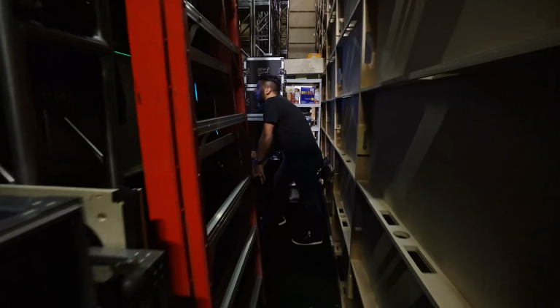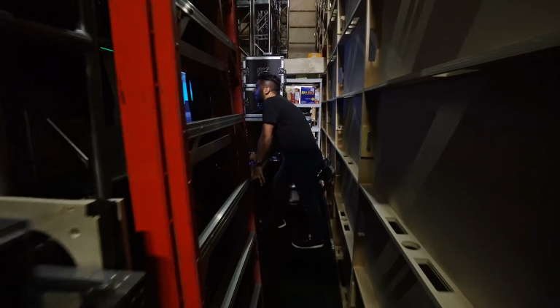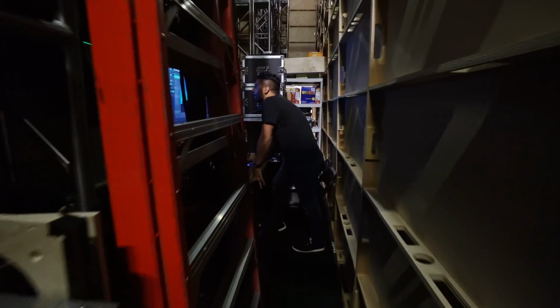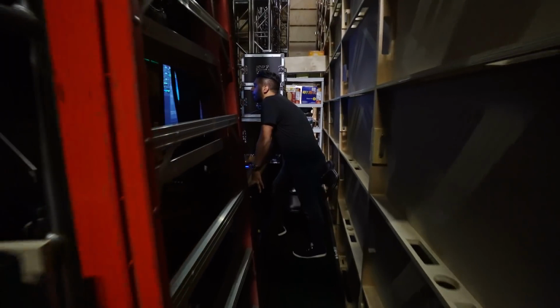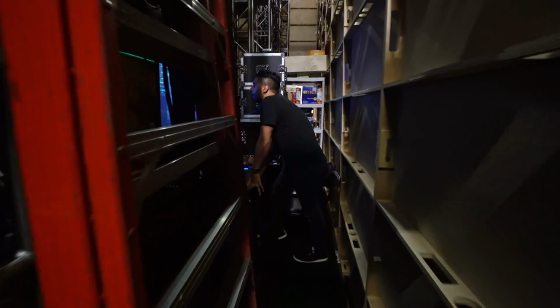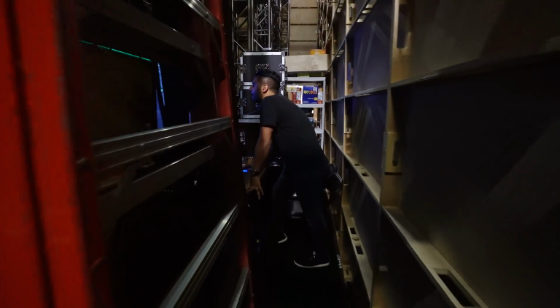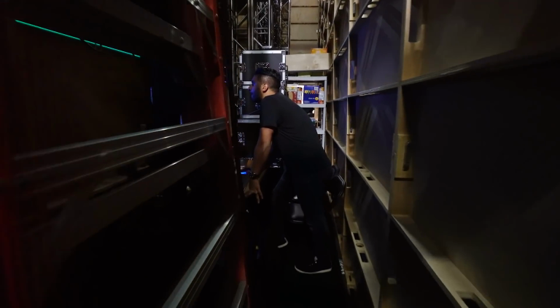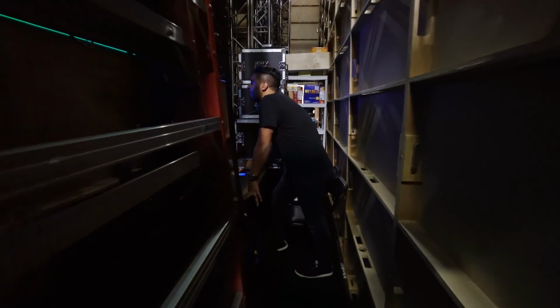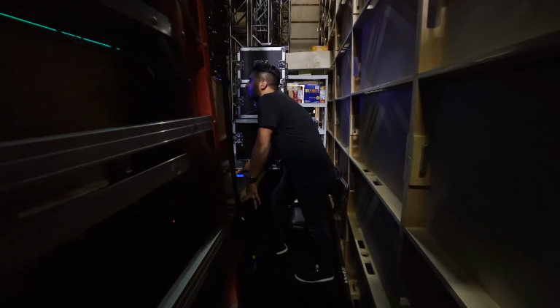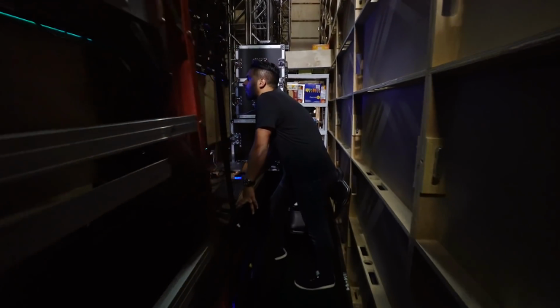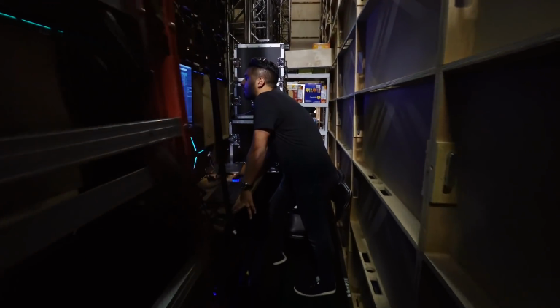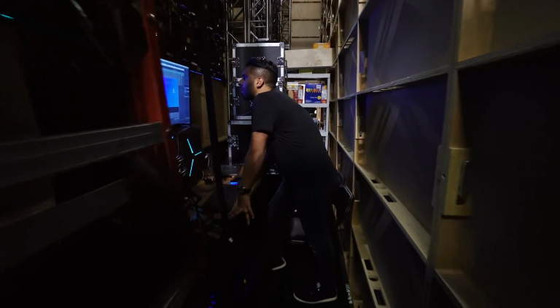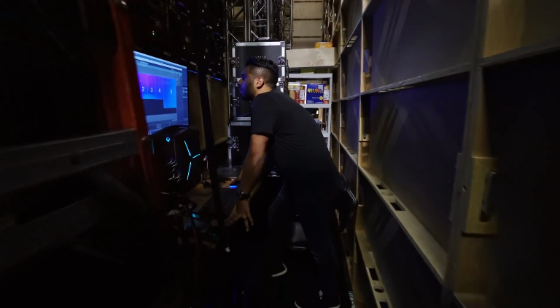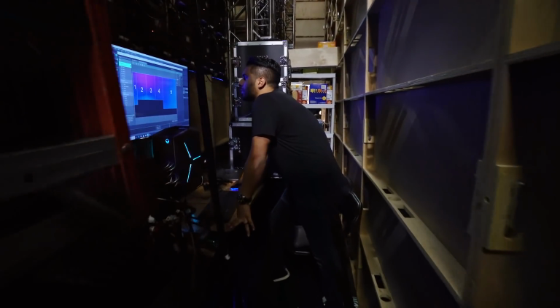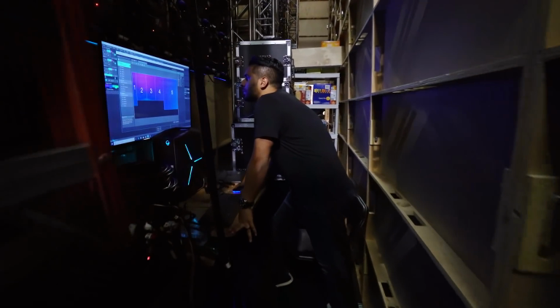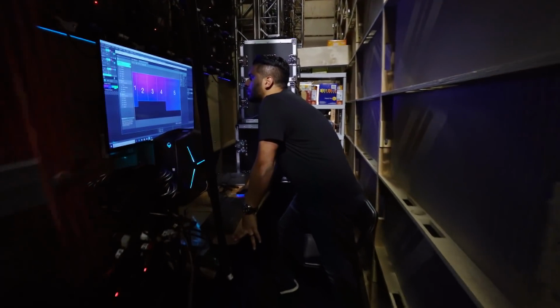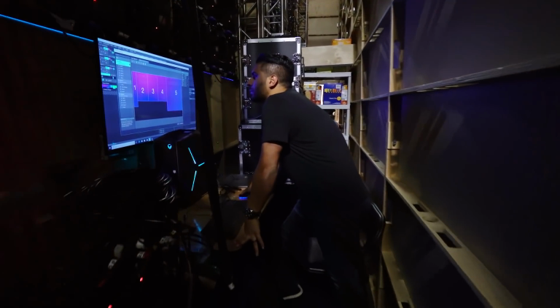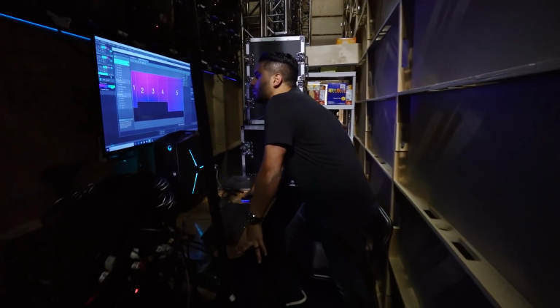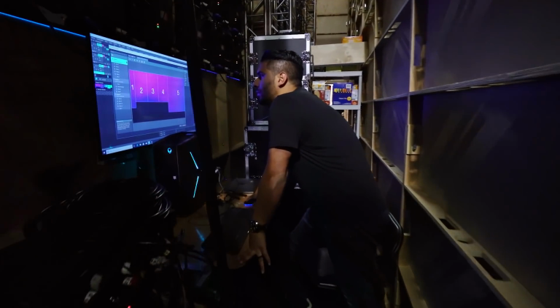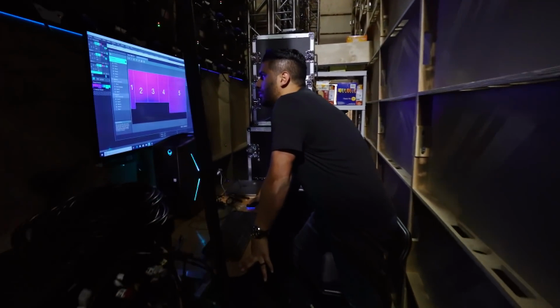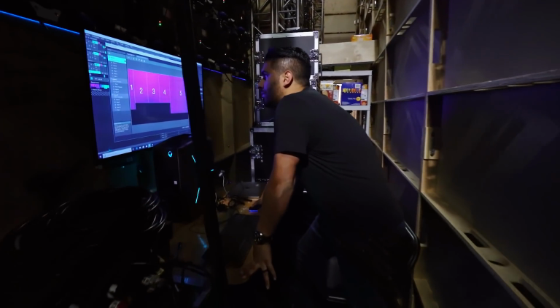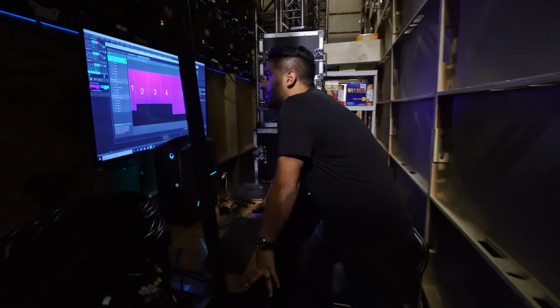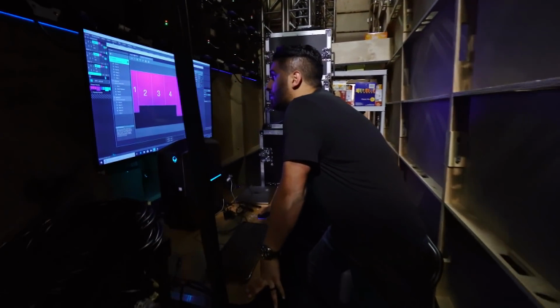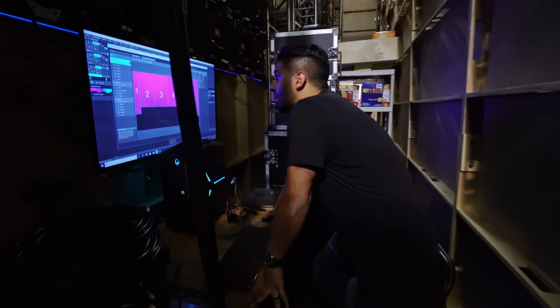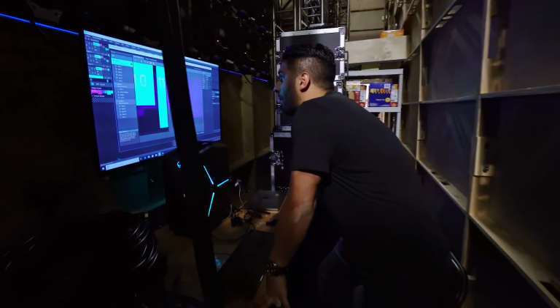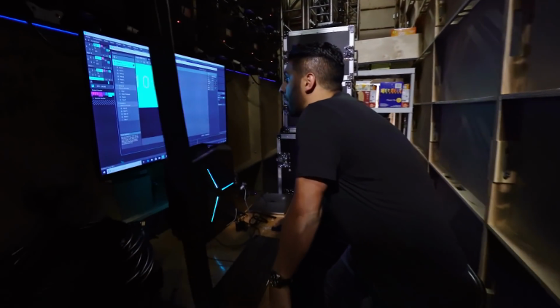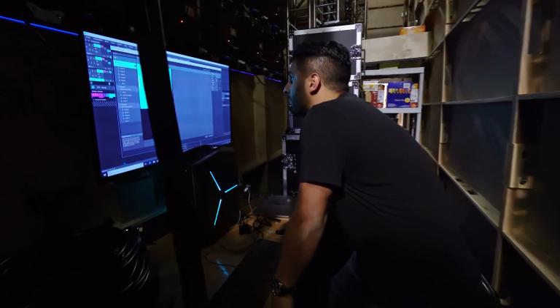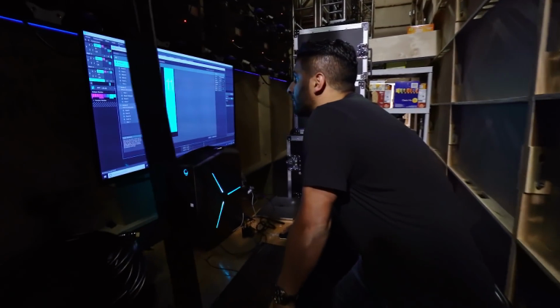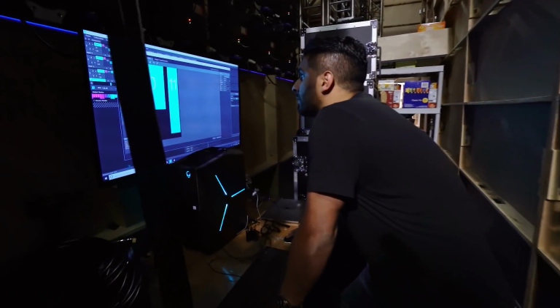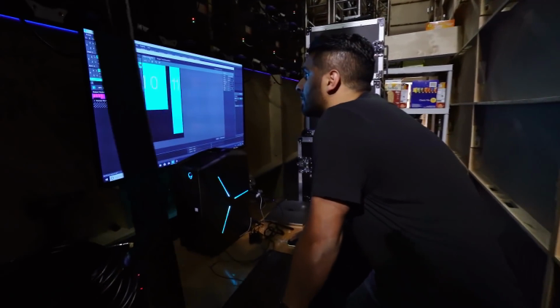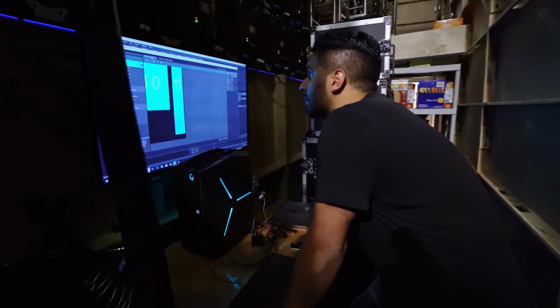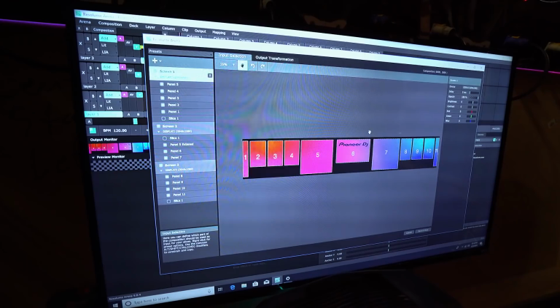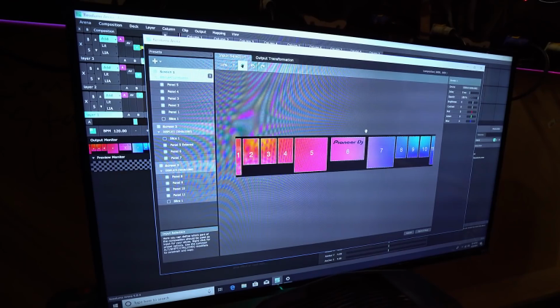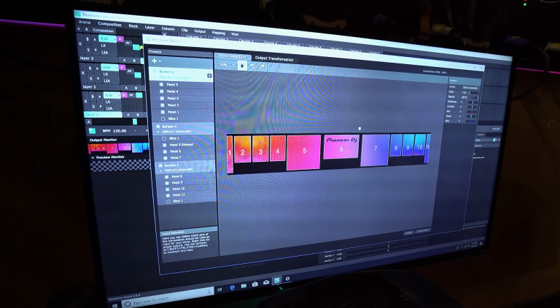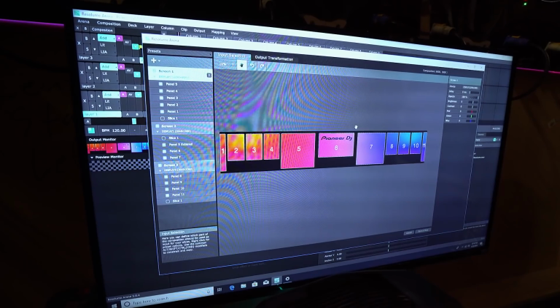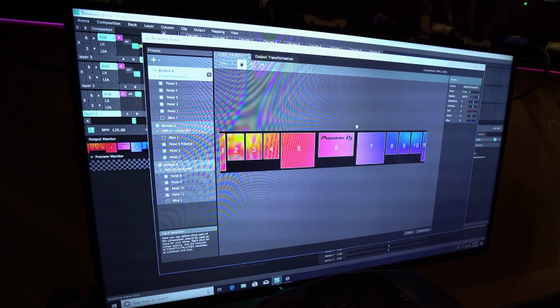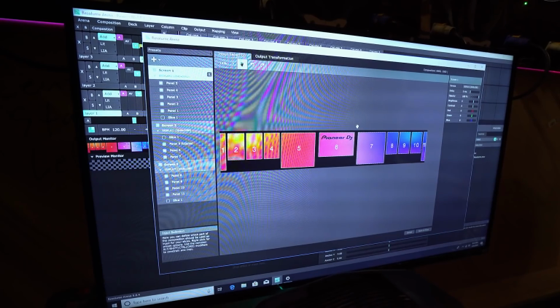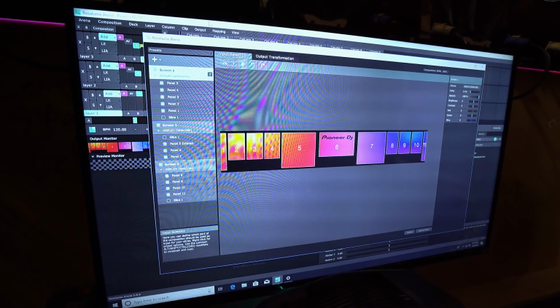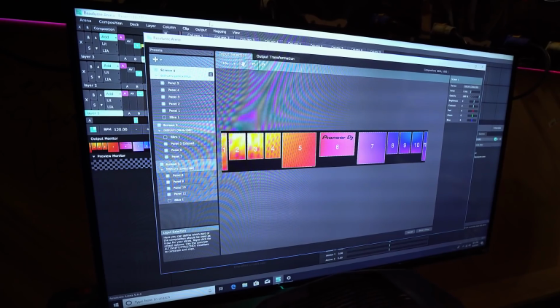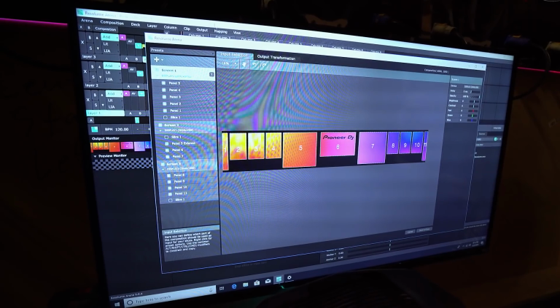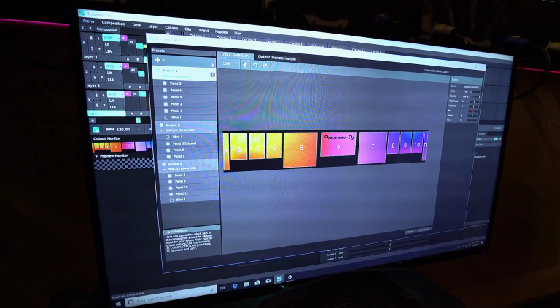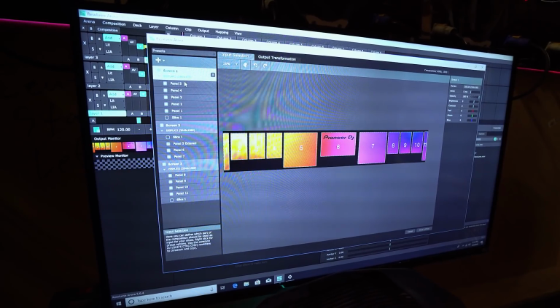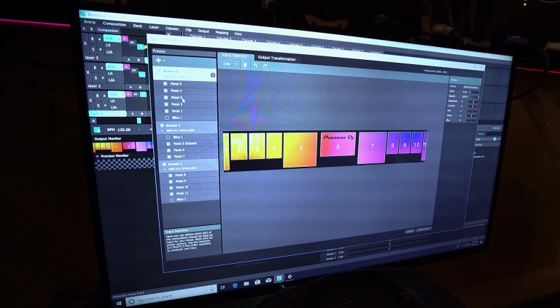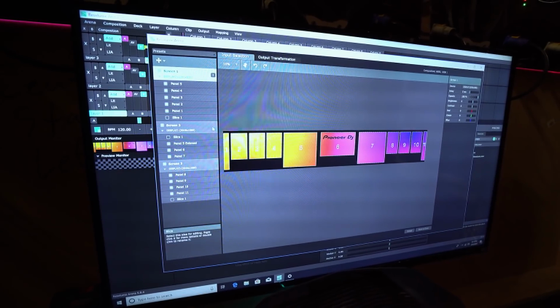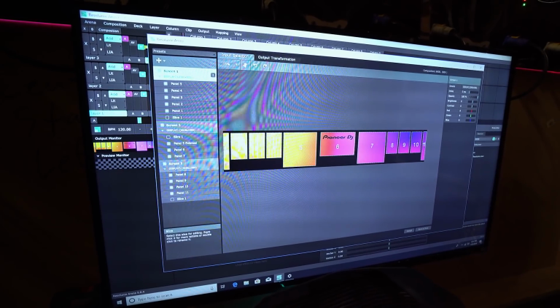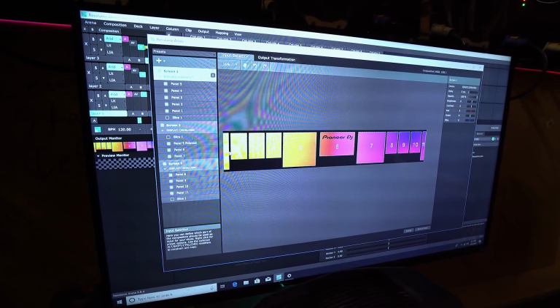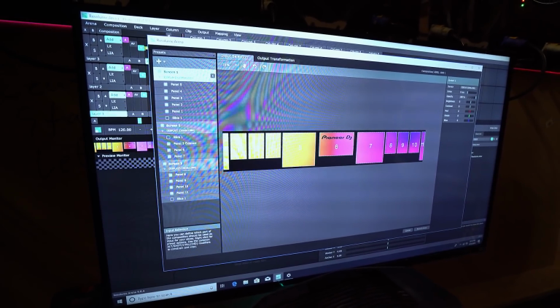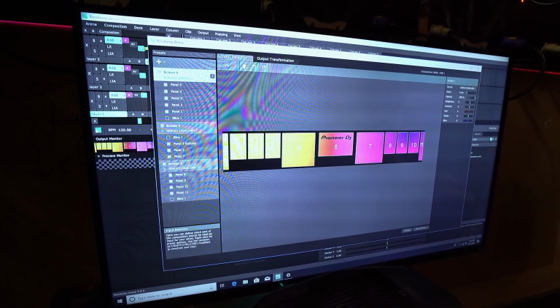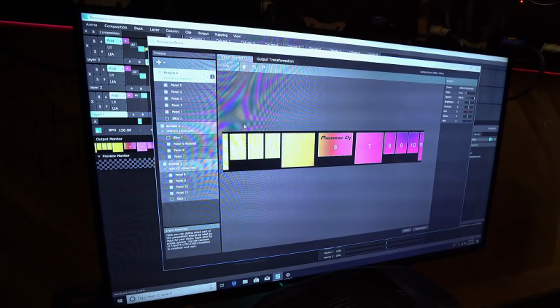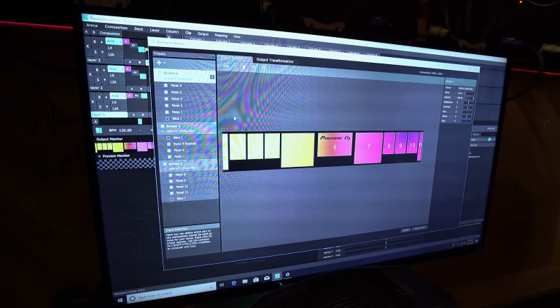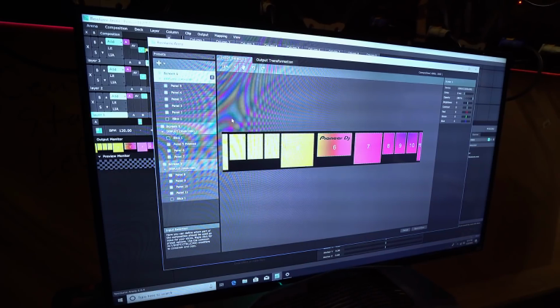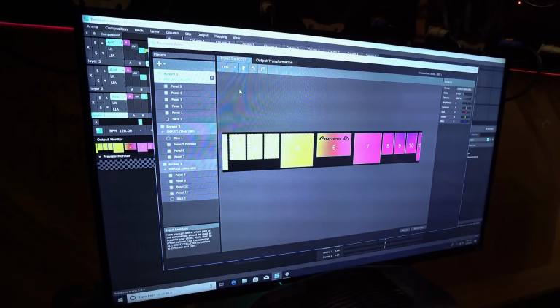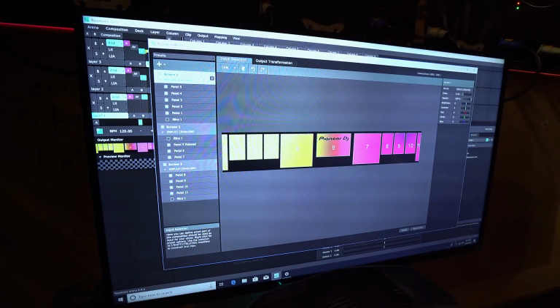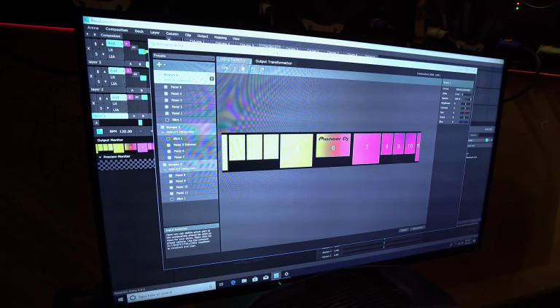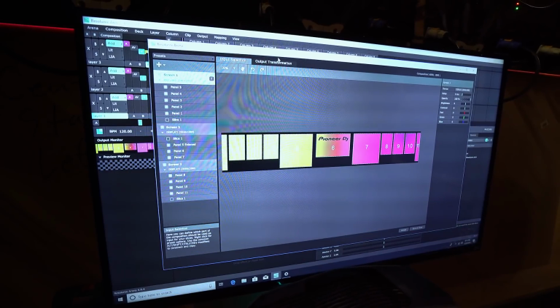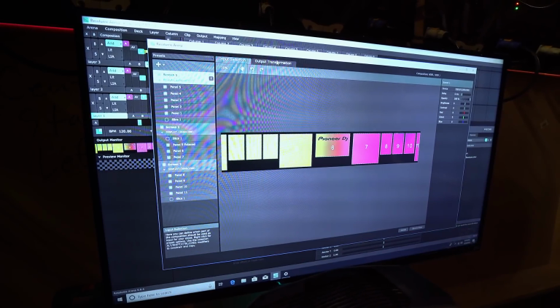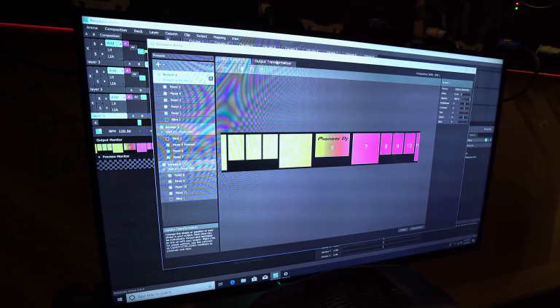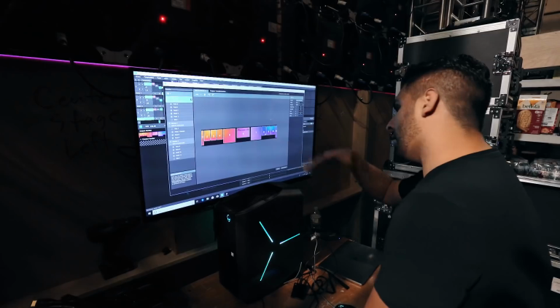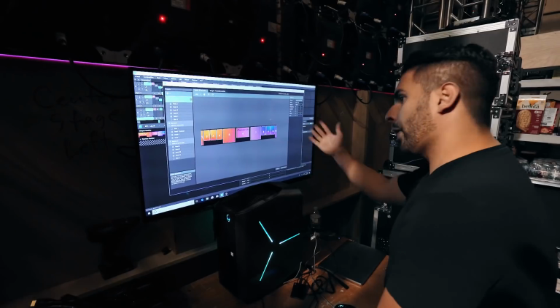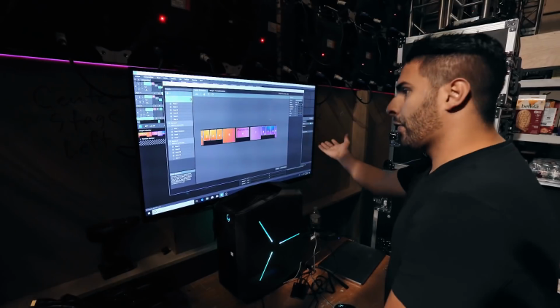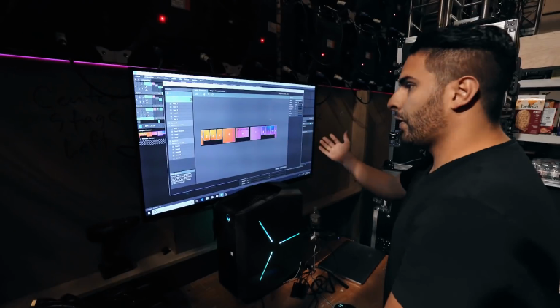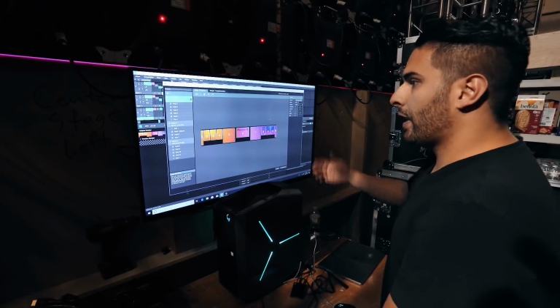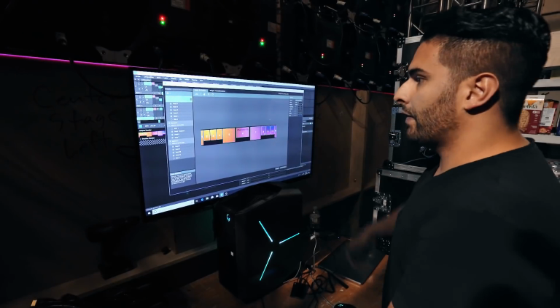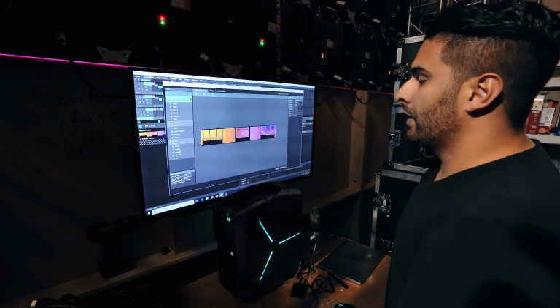This is corresponding to each one of the screens that we have out there. So you have 1, 2, 3, 4, 5, 6, 7, 8, 9, 10, all the way through 11.